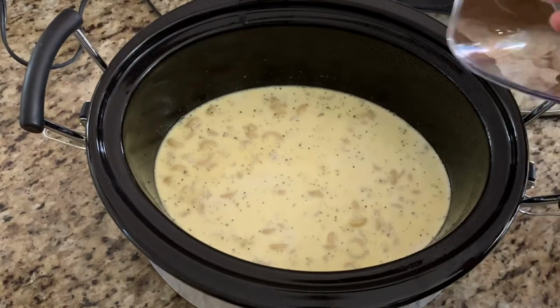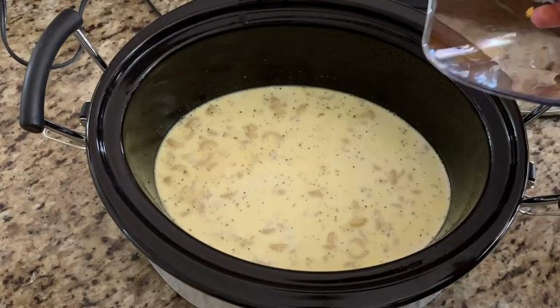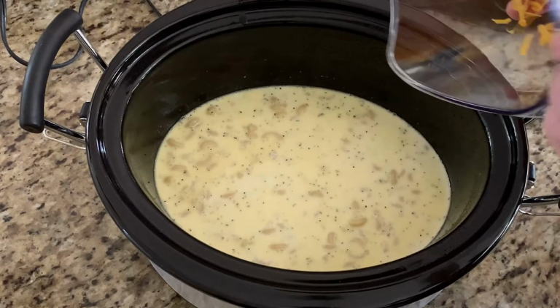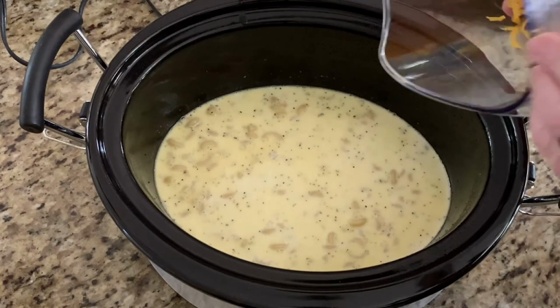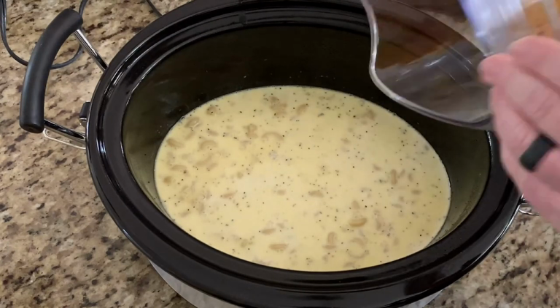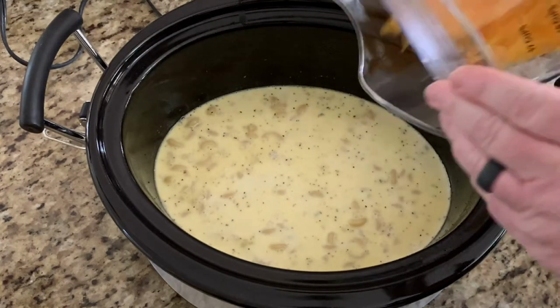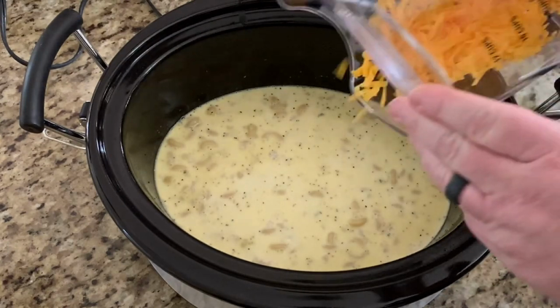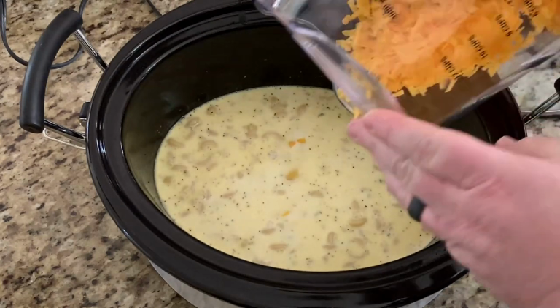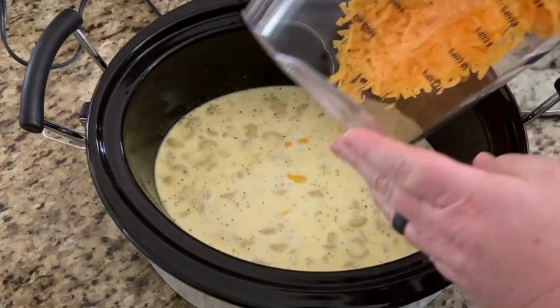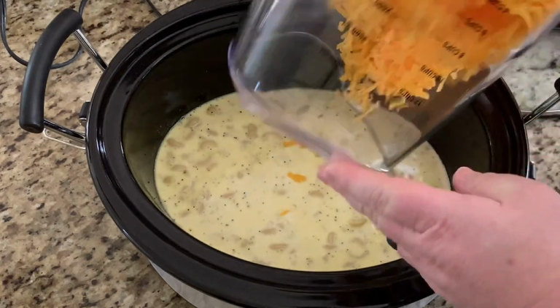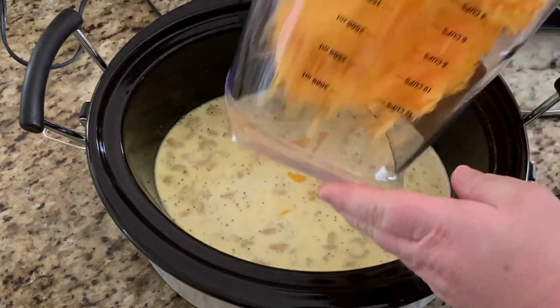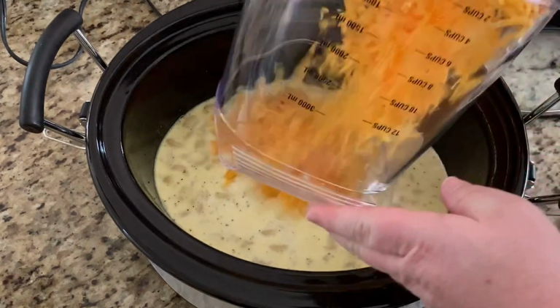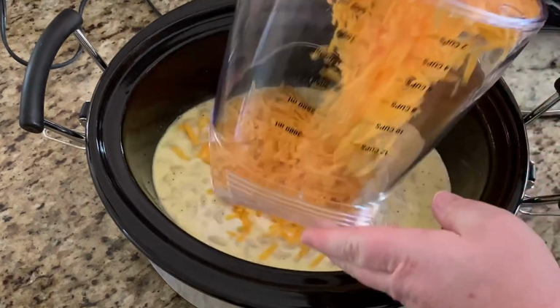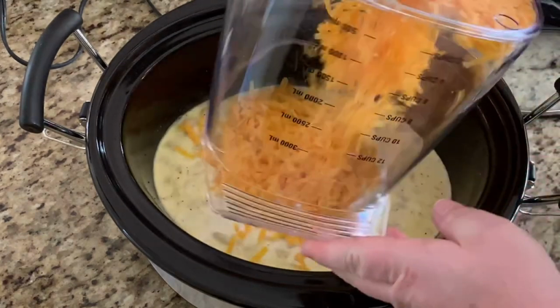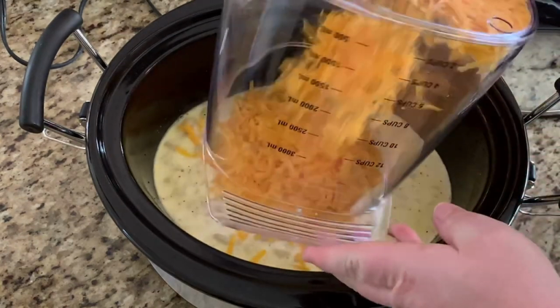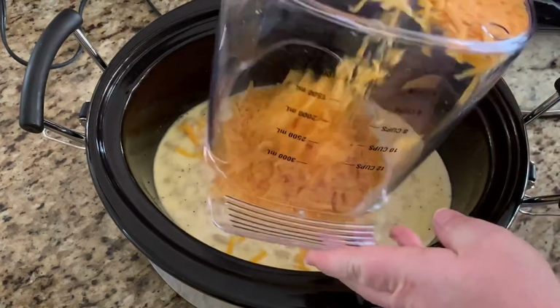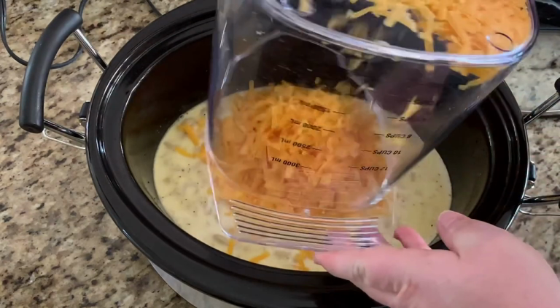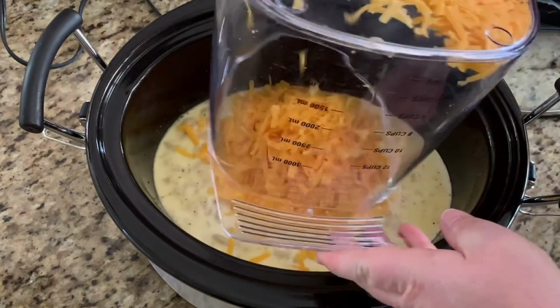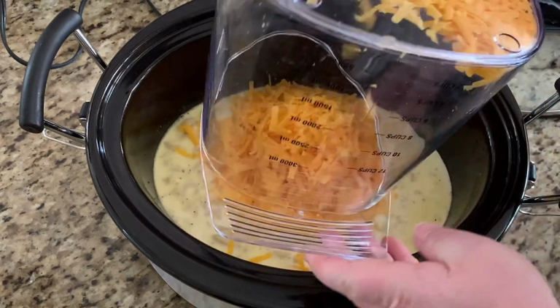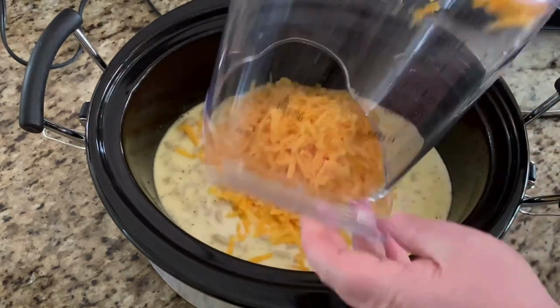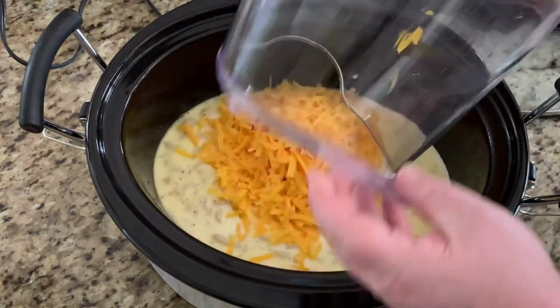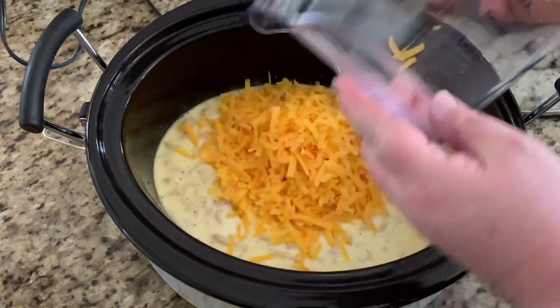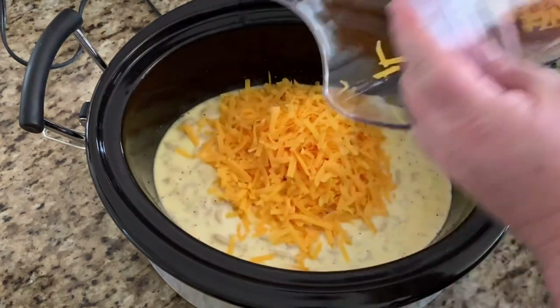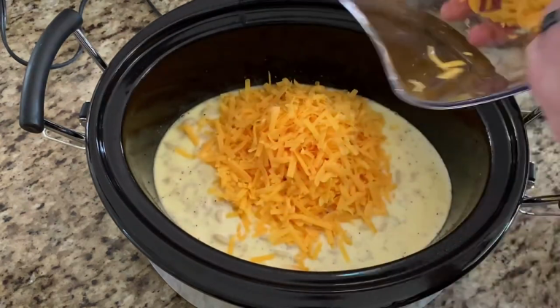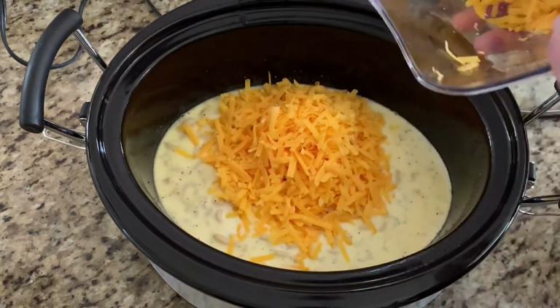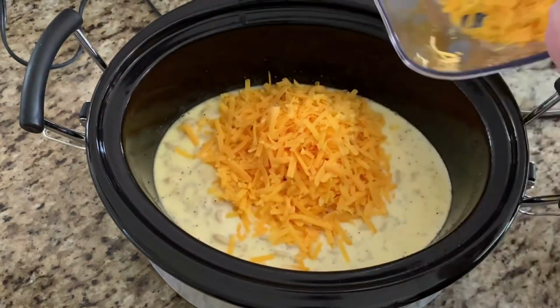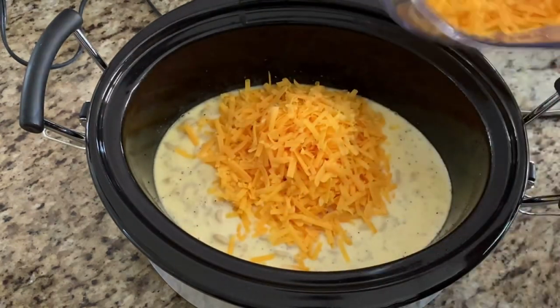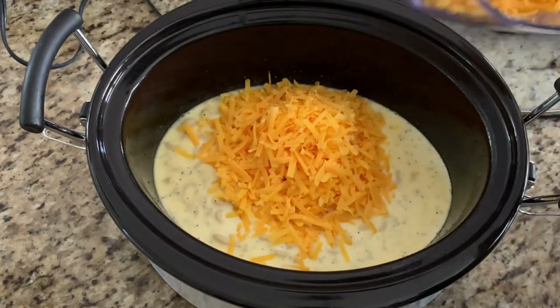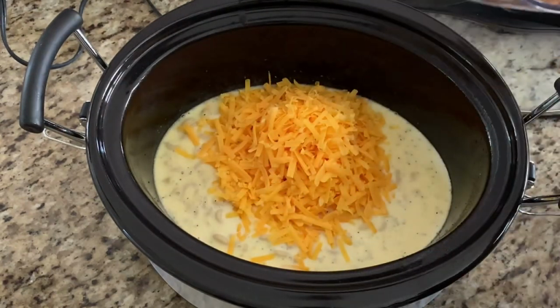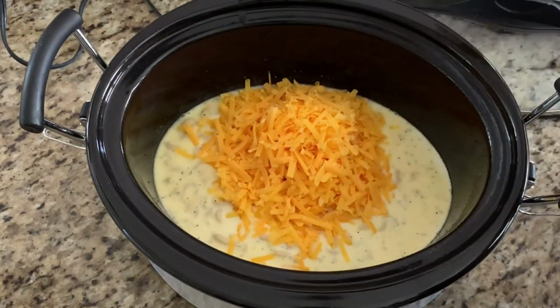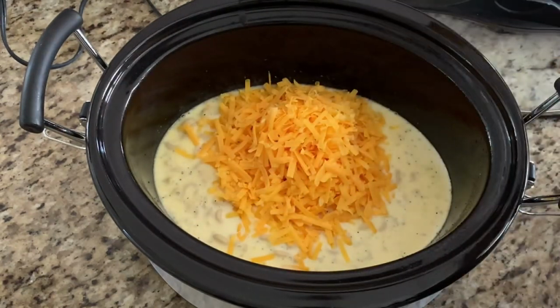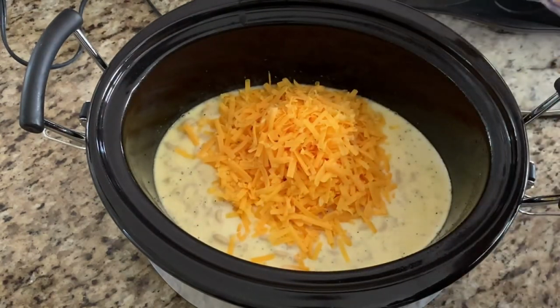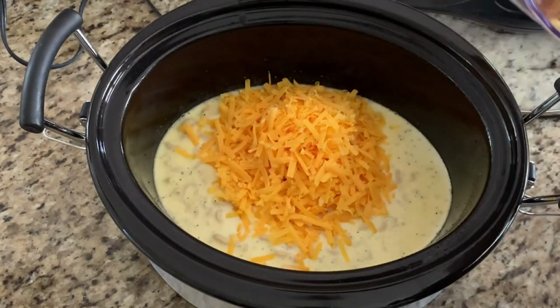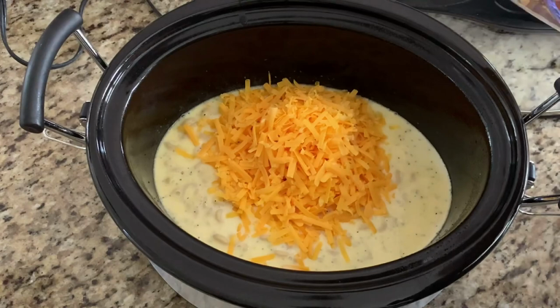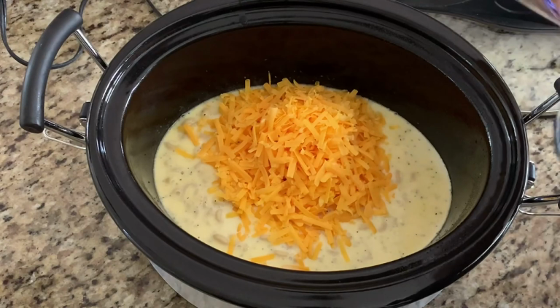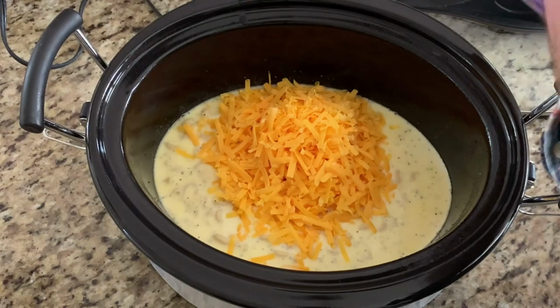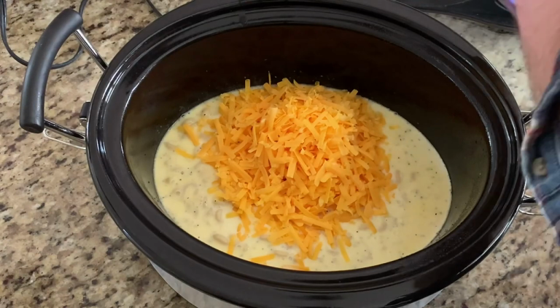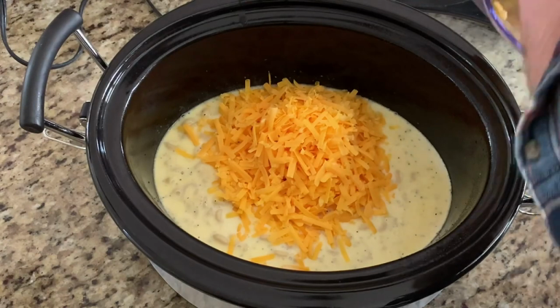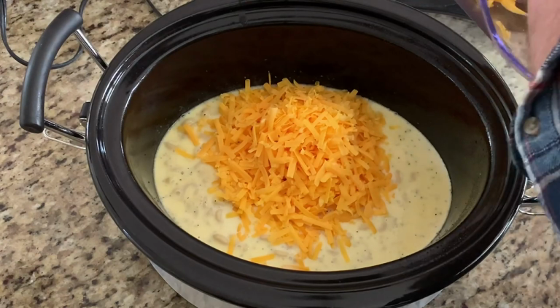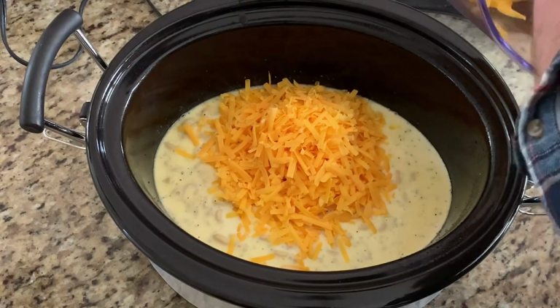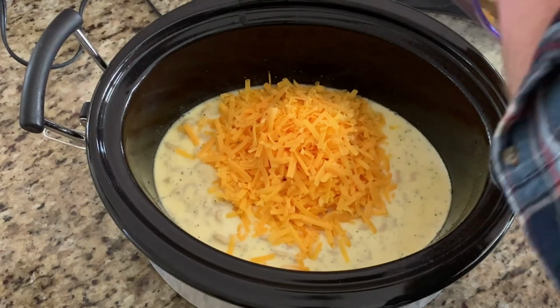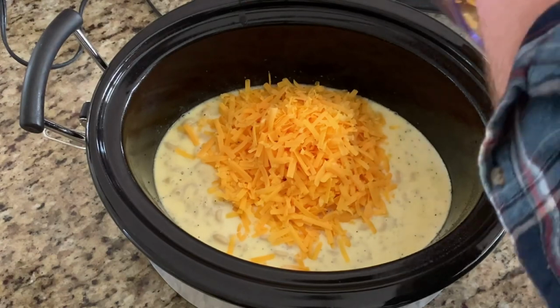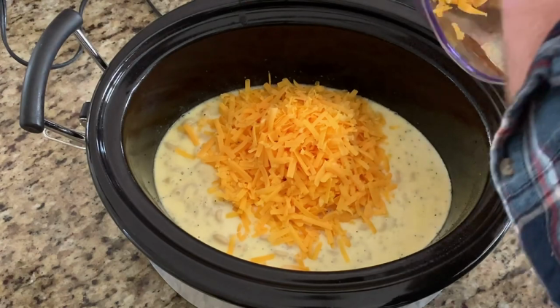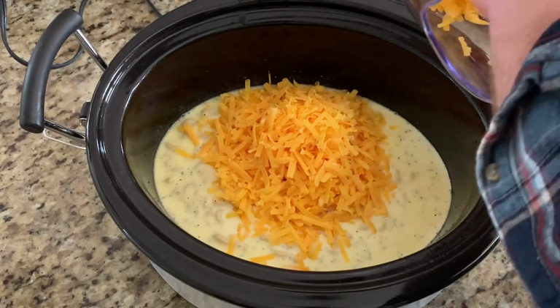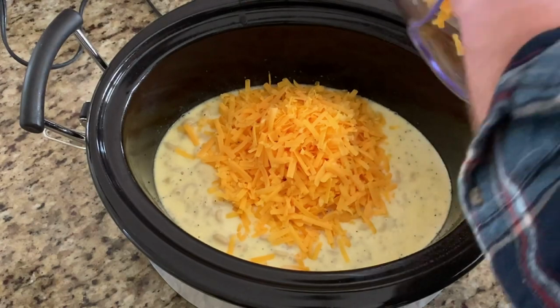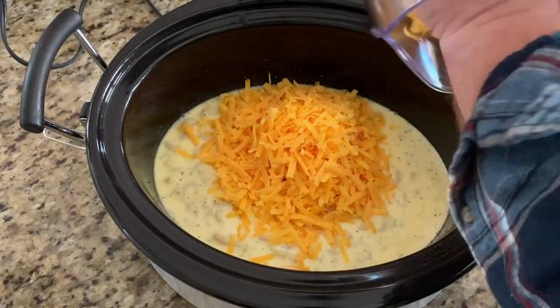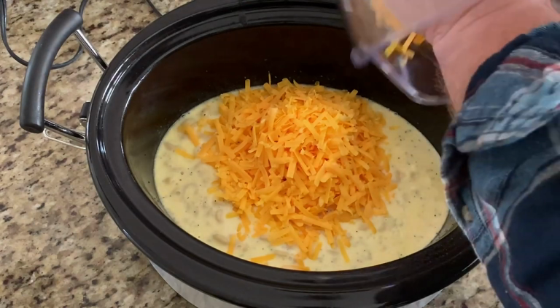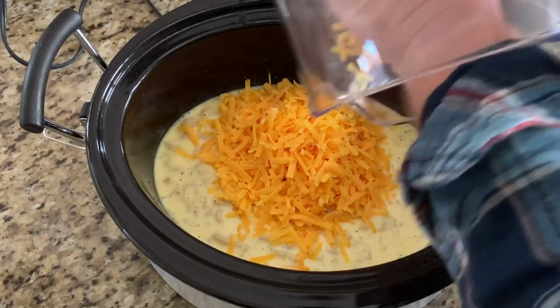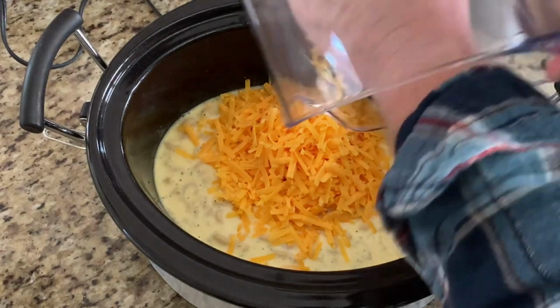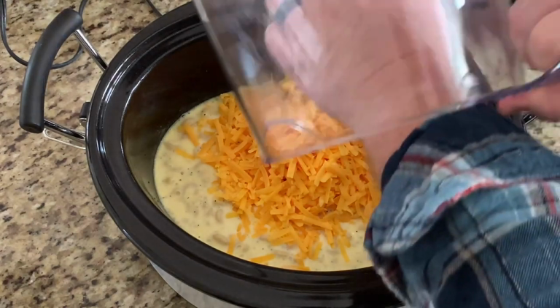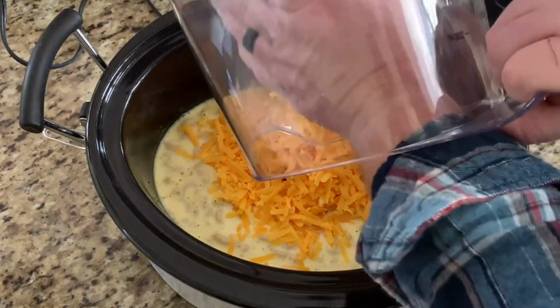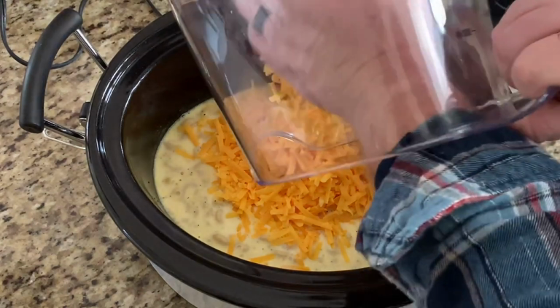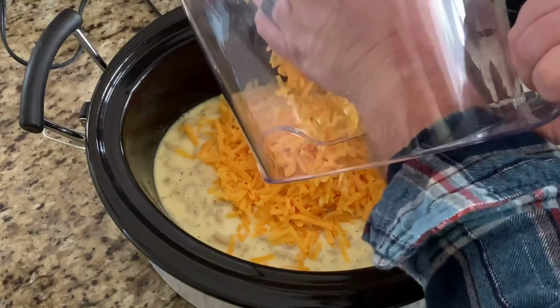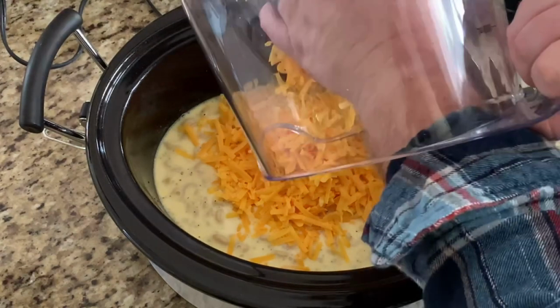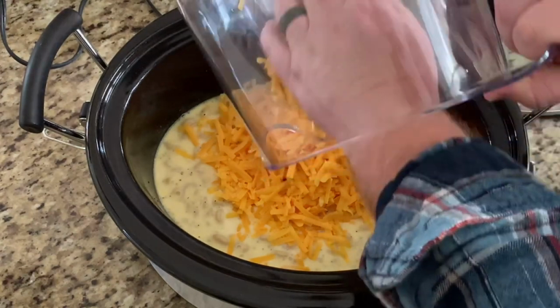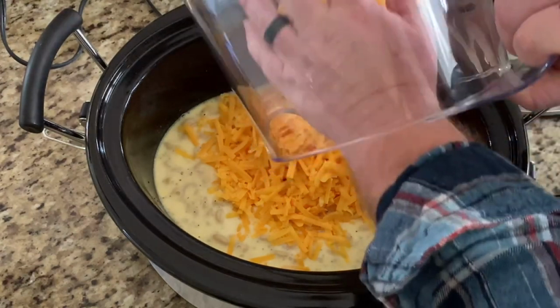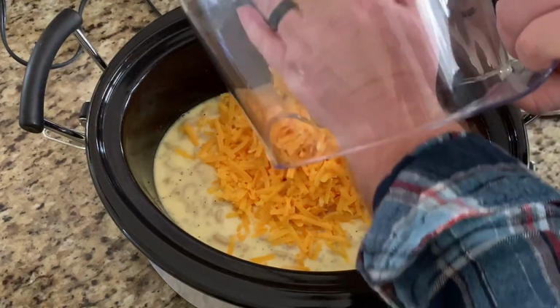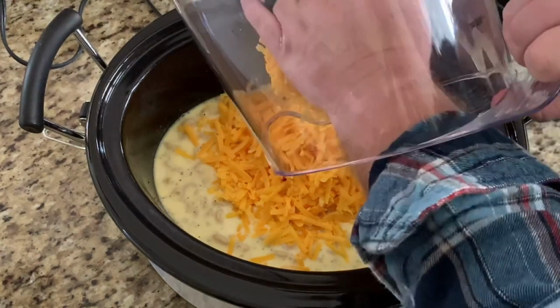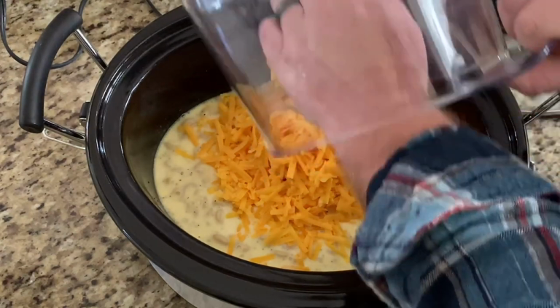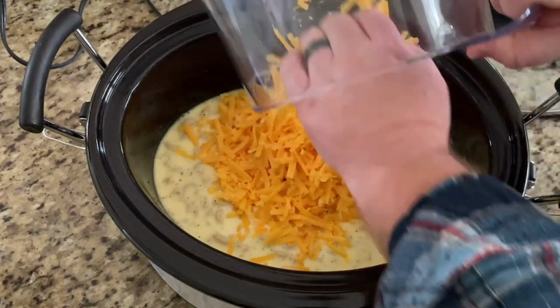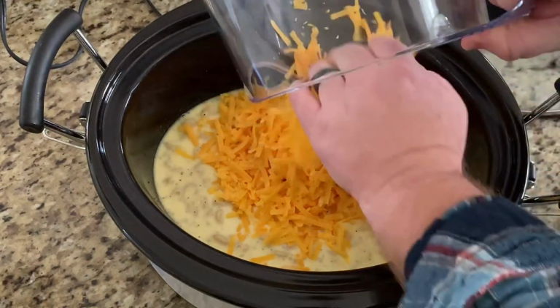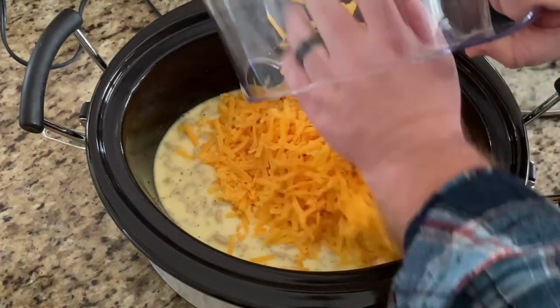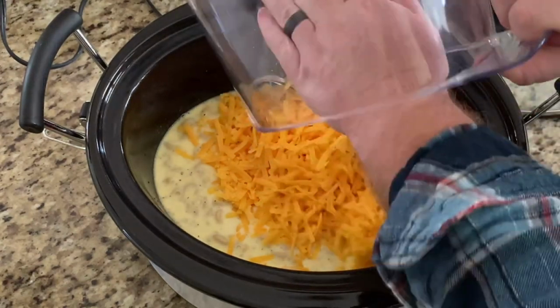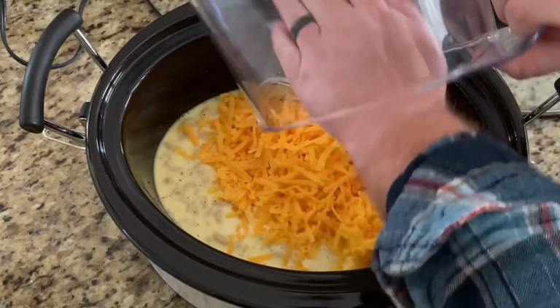Add in your two cups of cheese — remember that we took one cup aside from the three cups and set that aside to go on top.